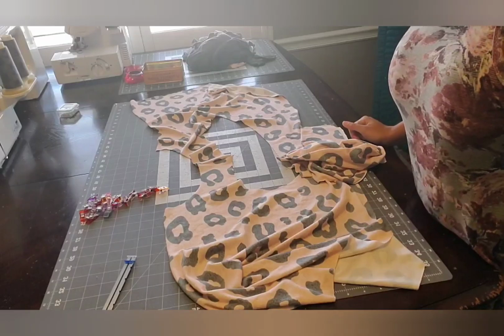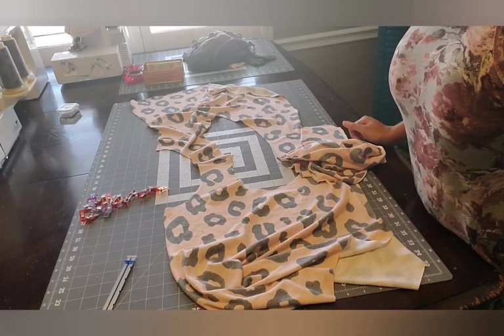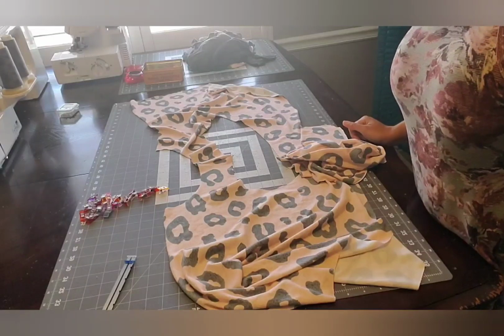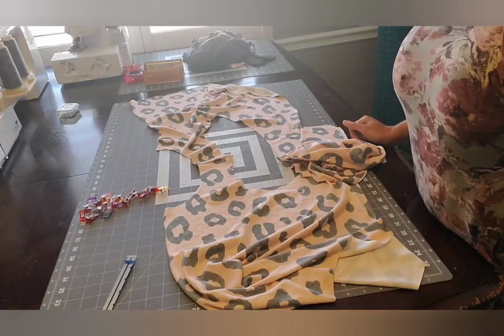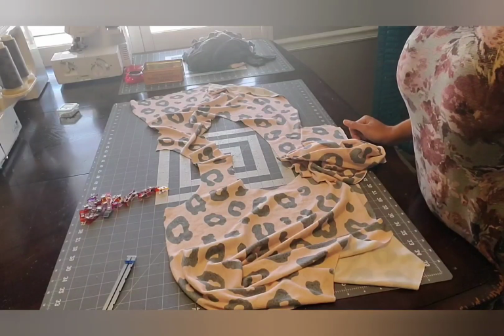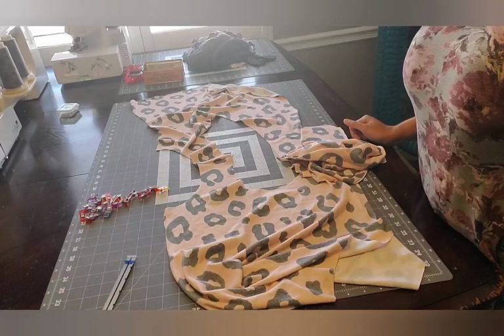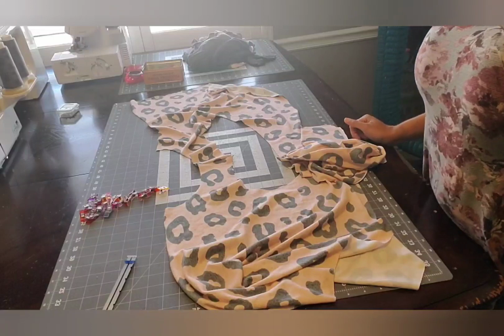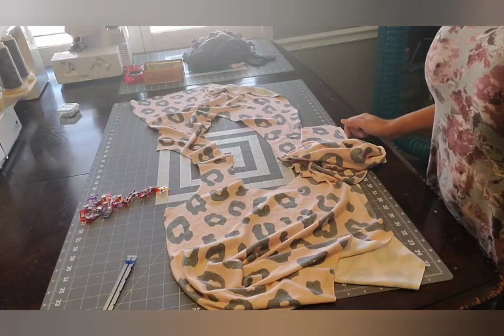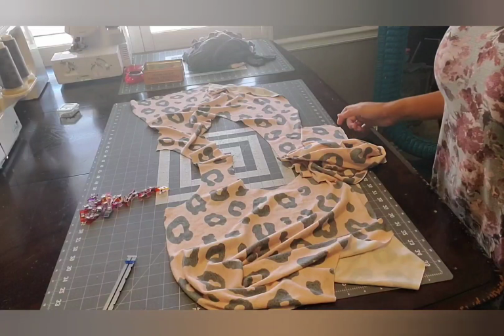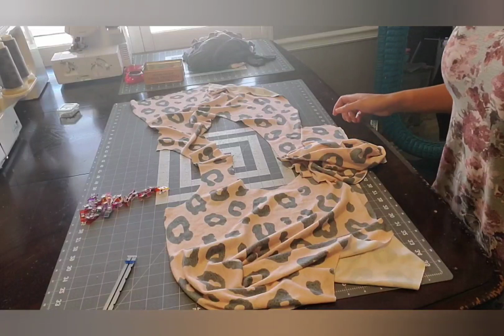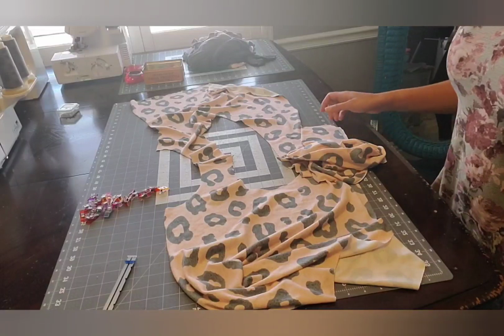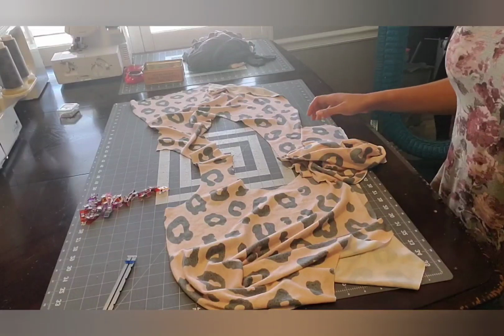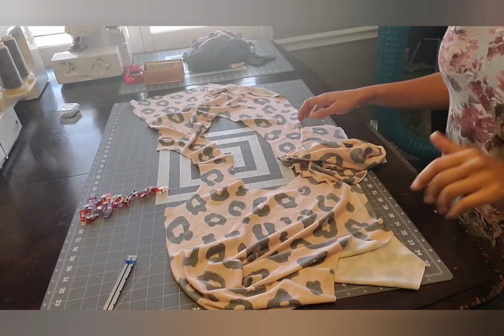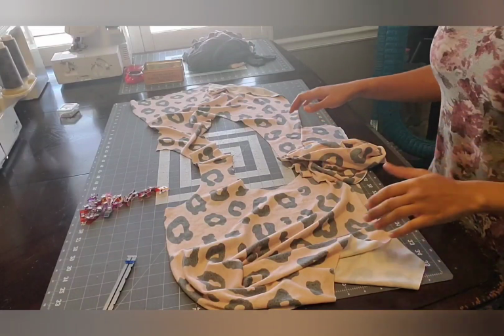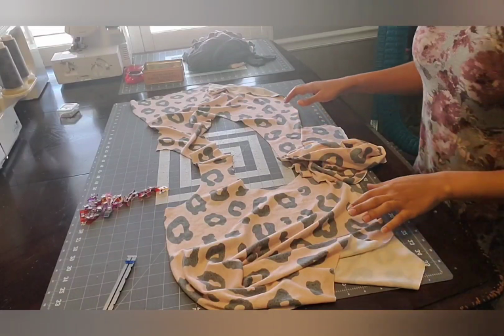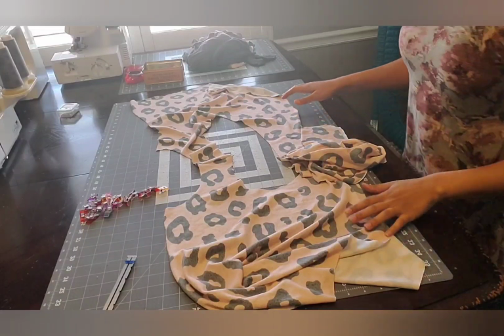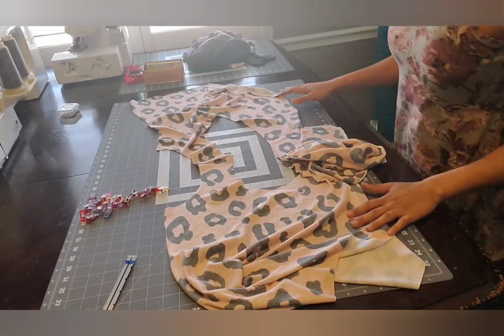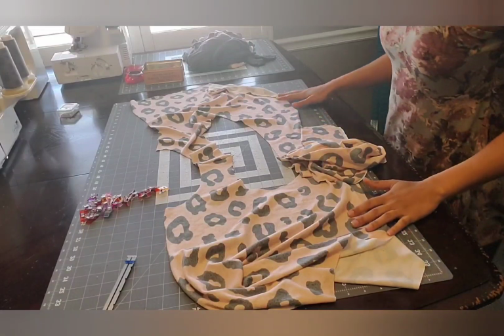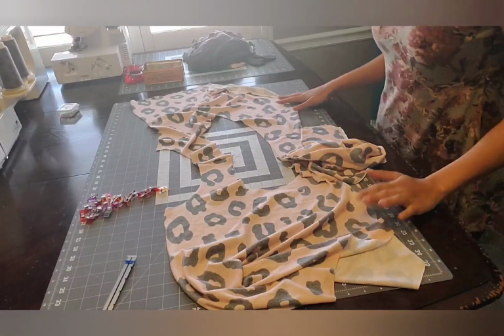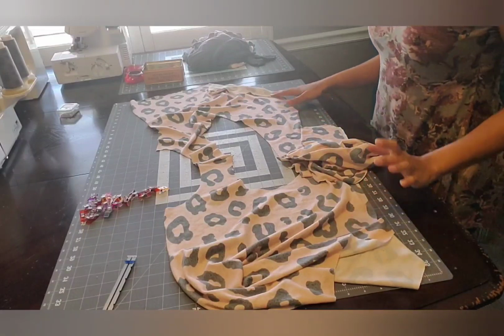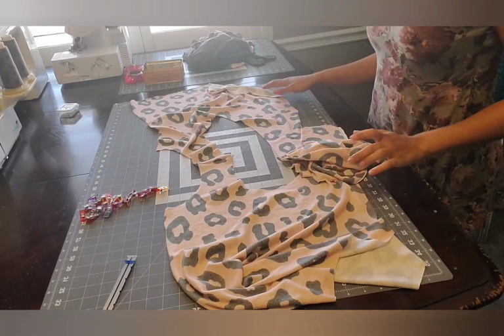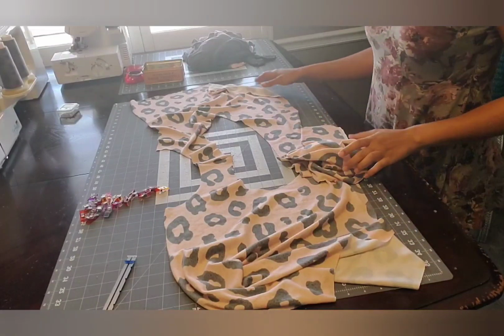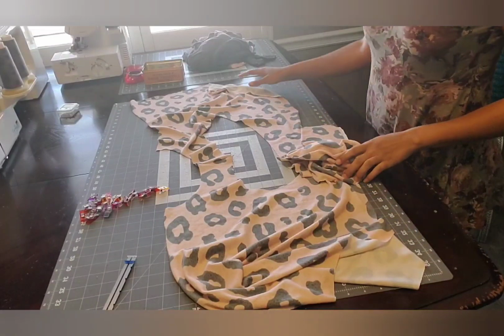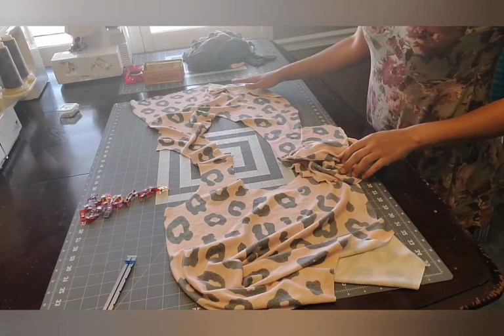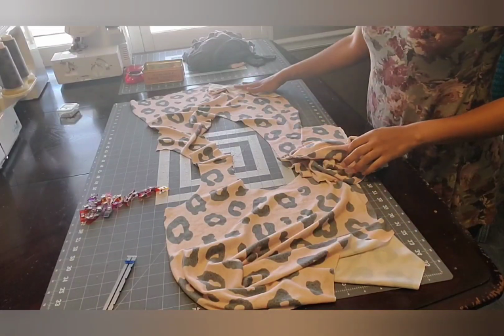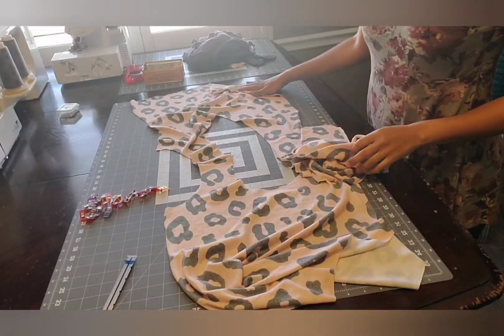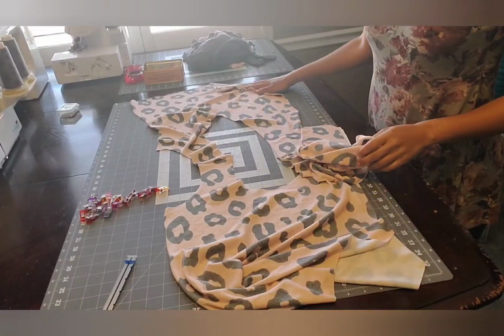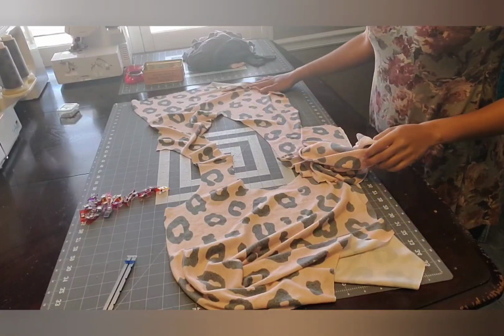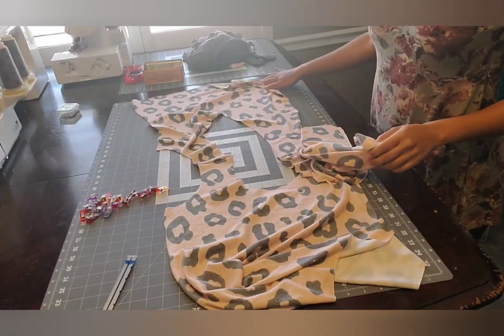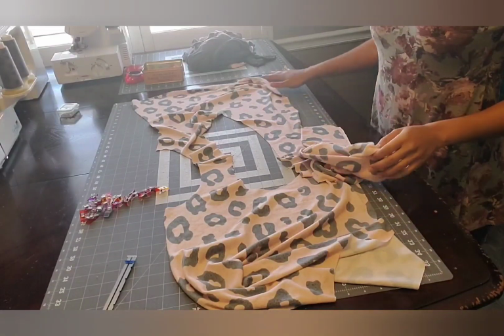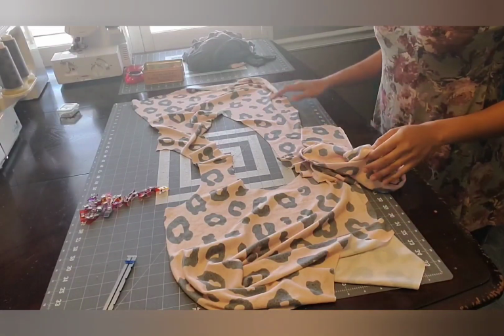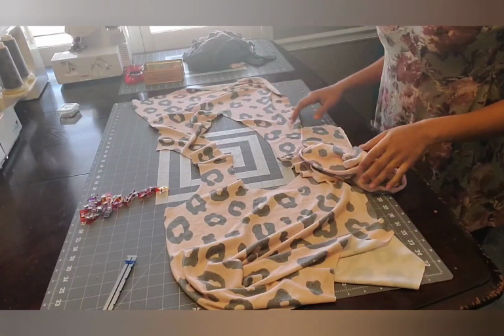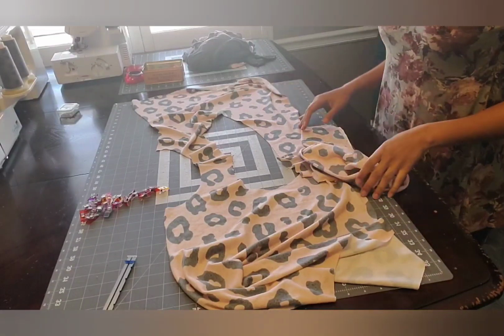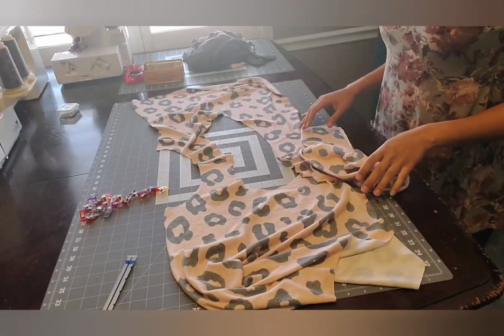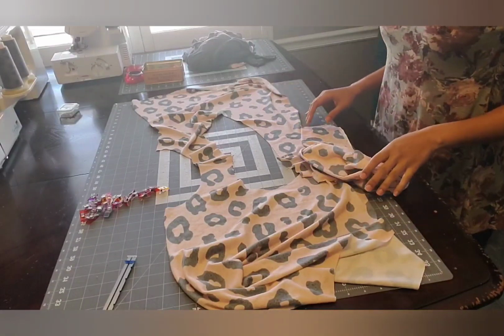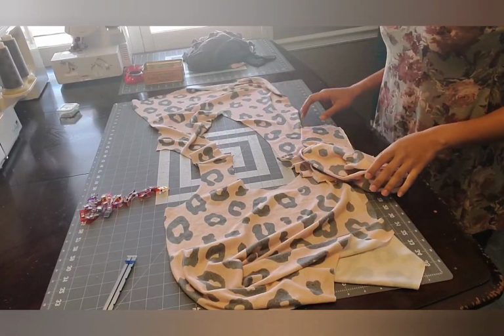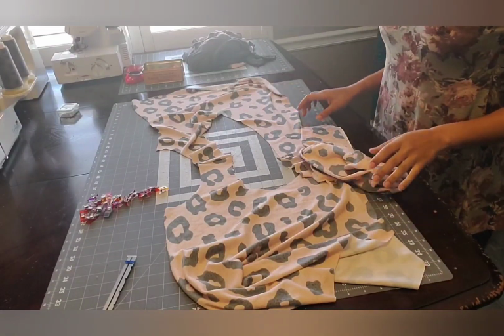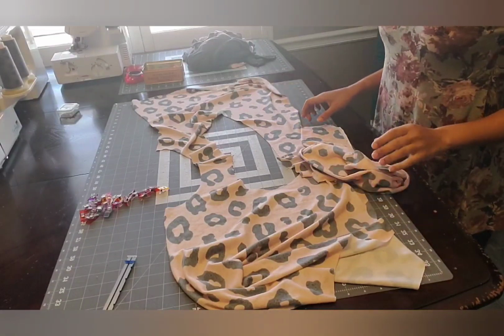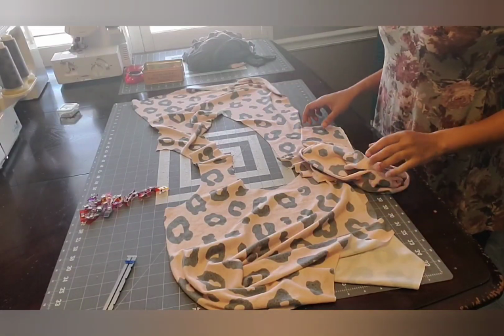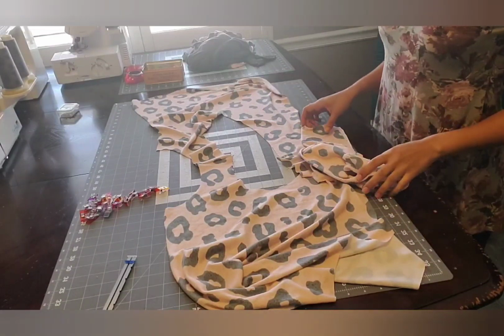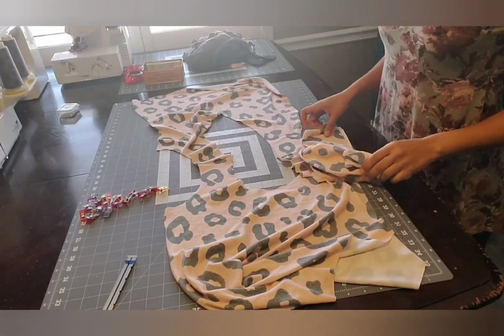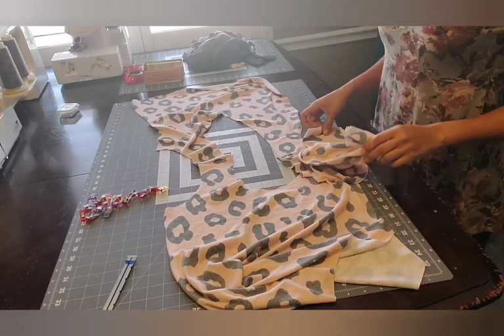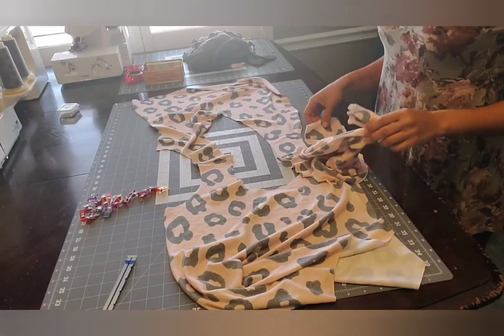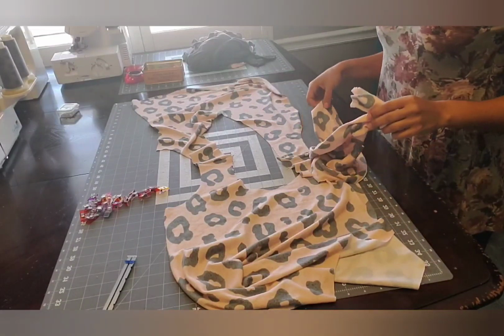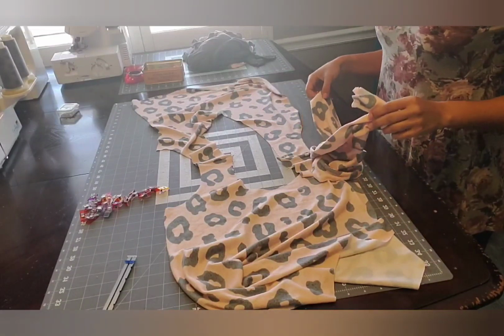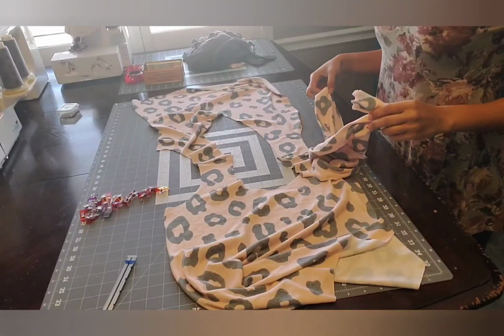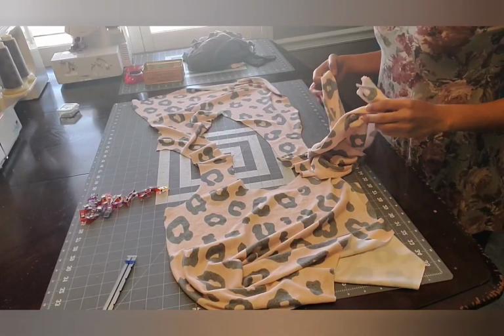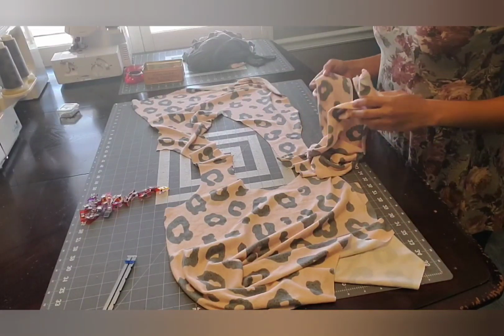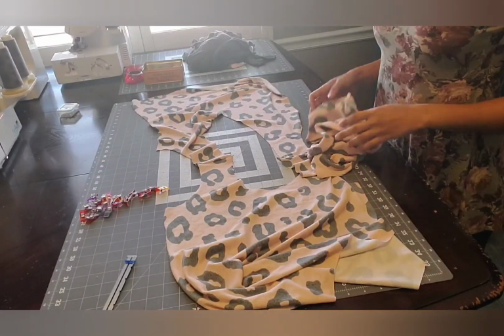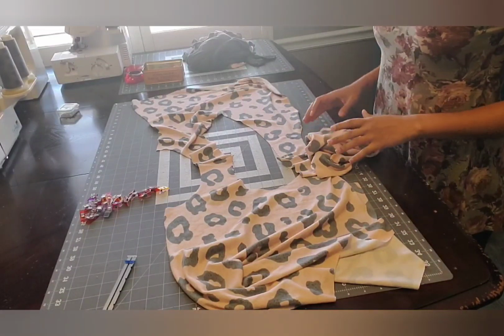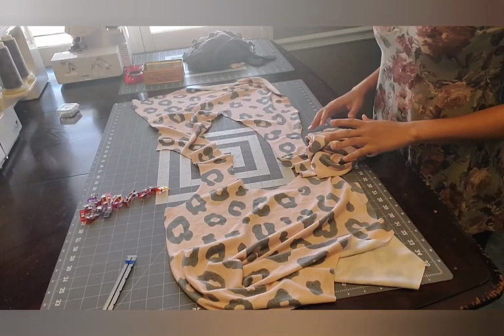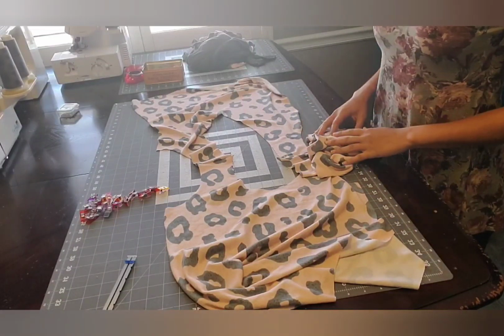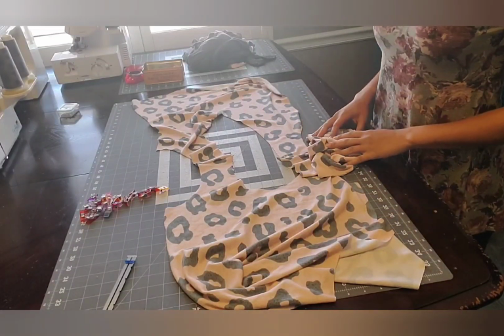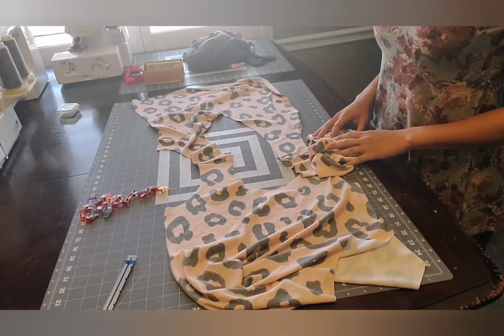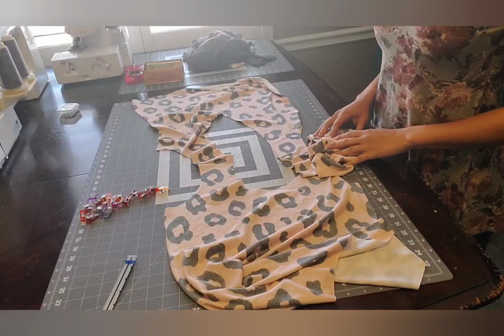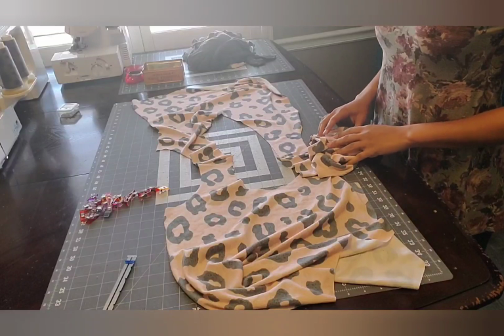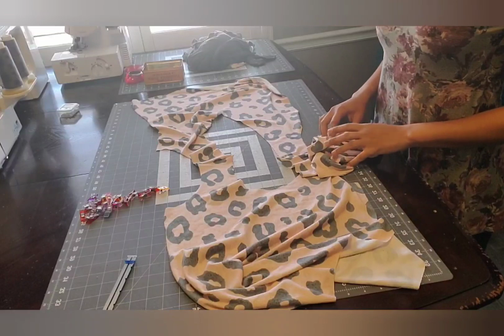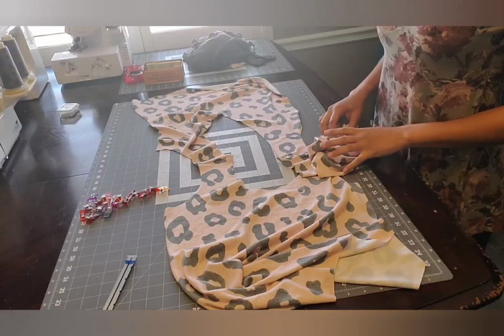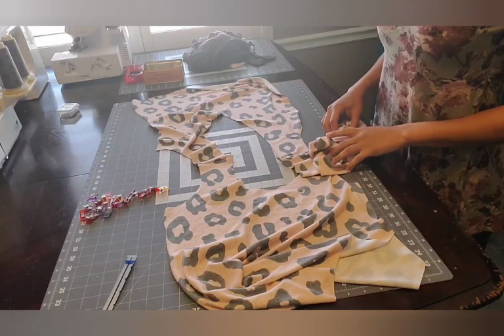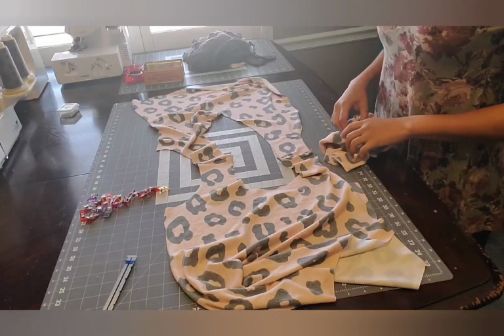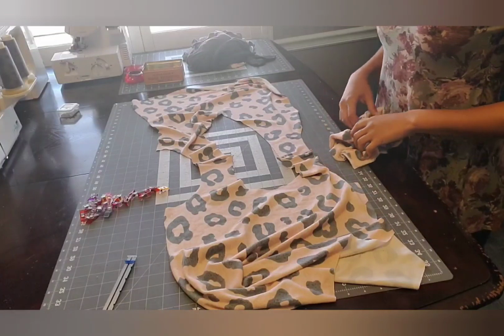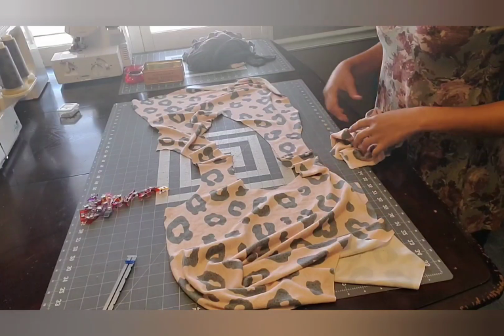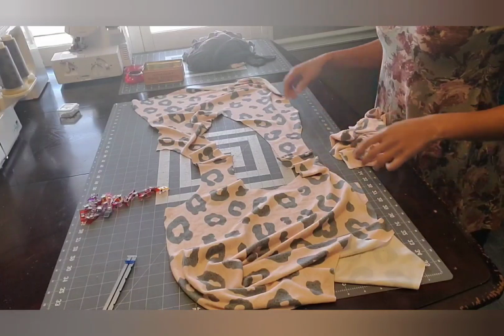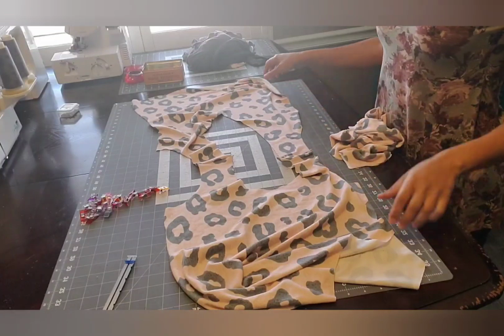Hi everyone, welcome back to the Stella Sew Along. Today is day three and we are going to be adding our sleeves.